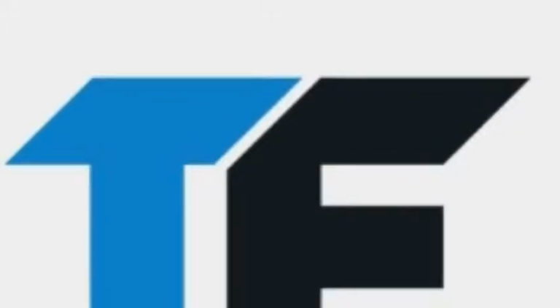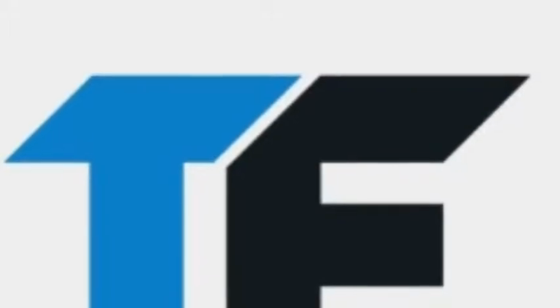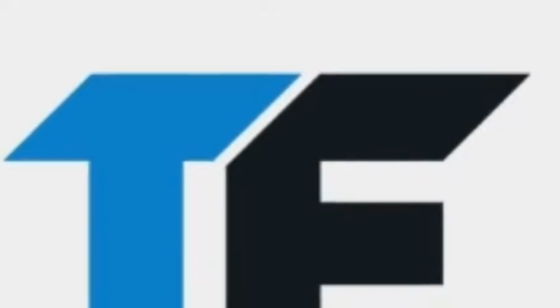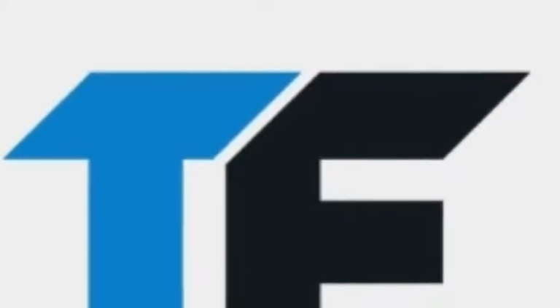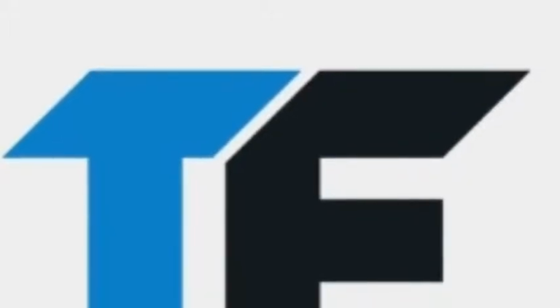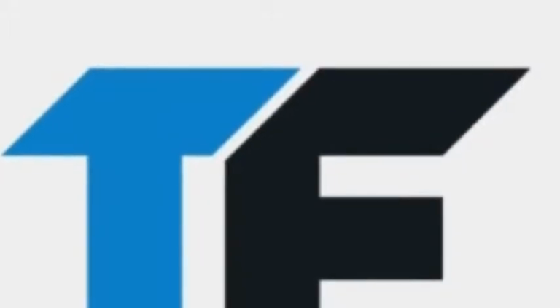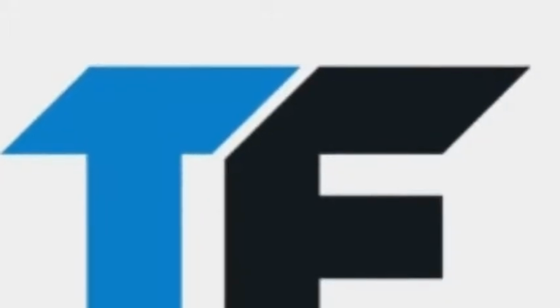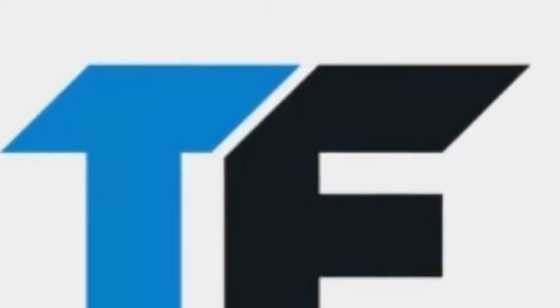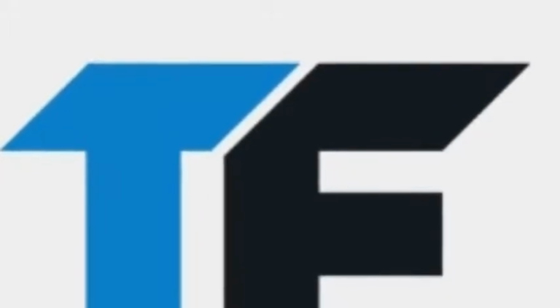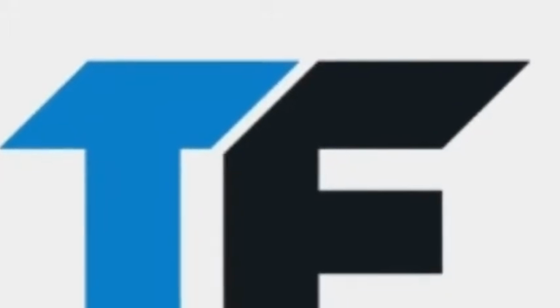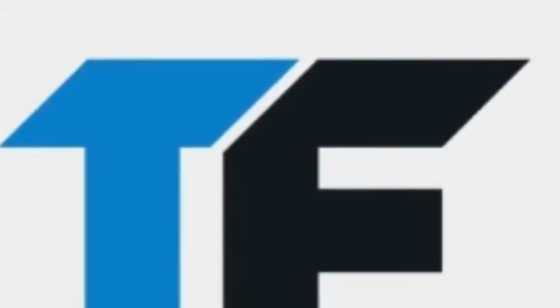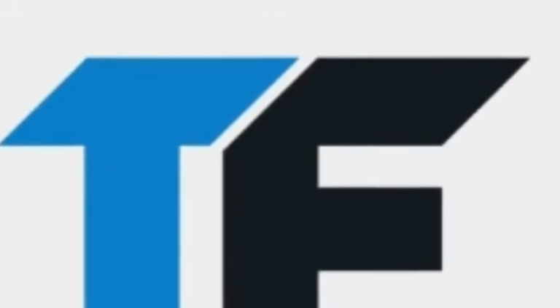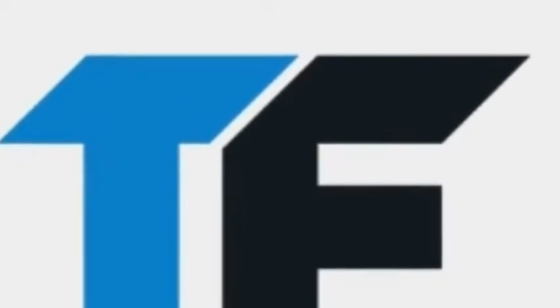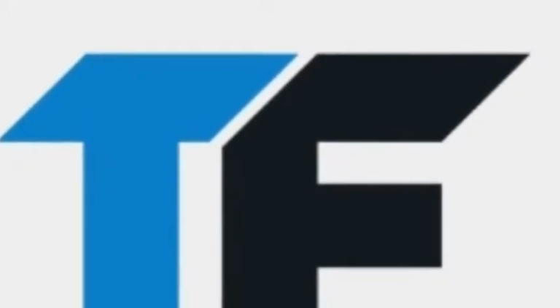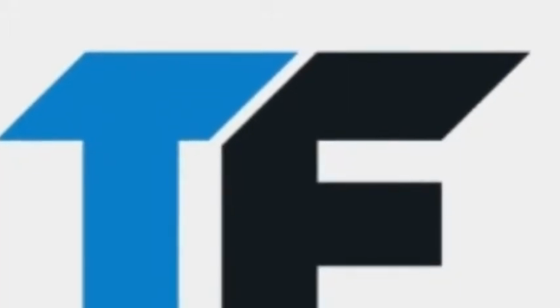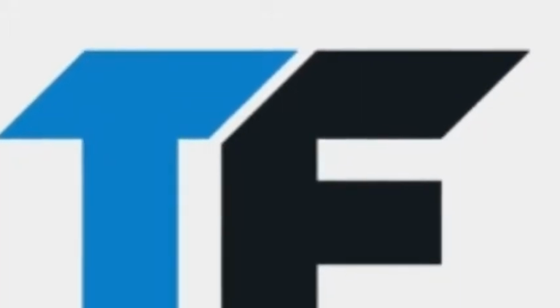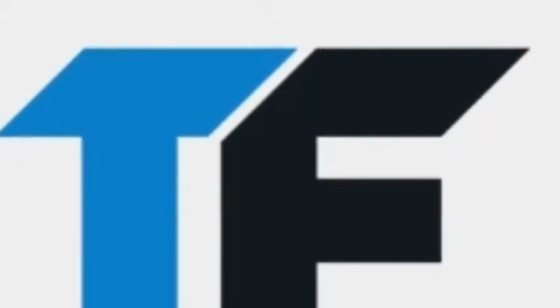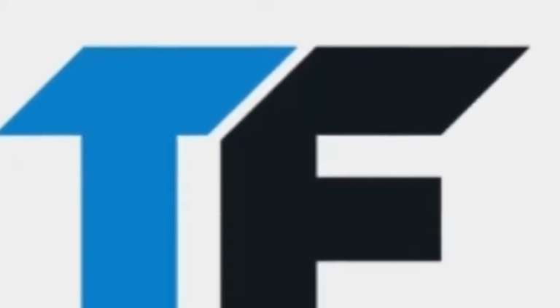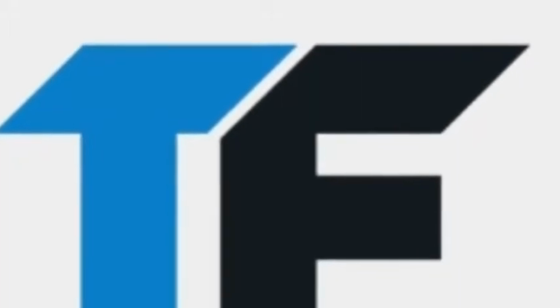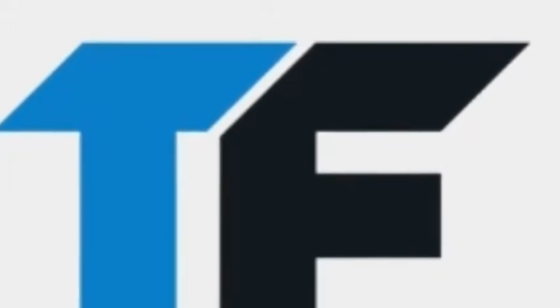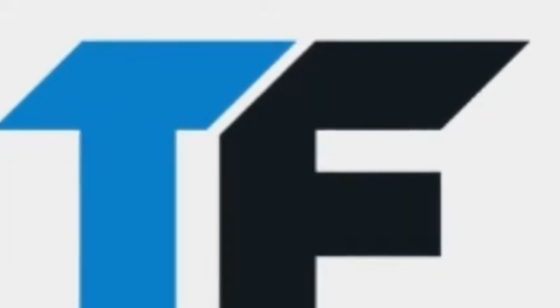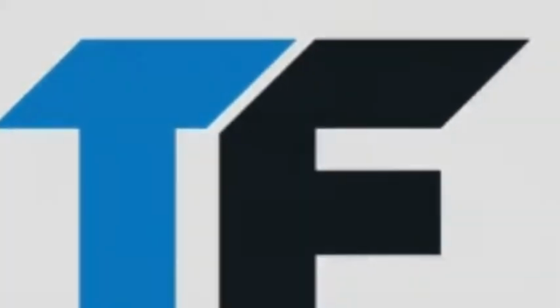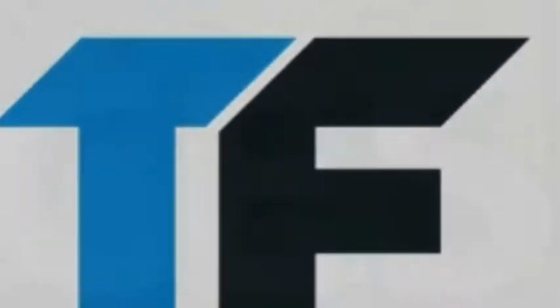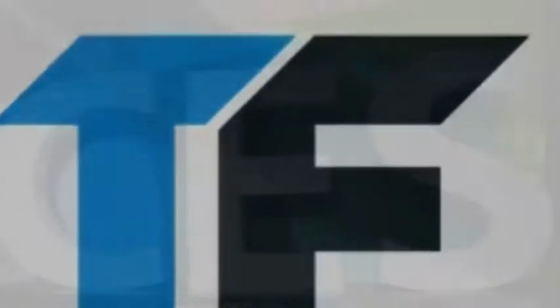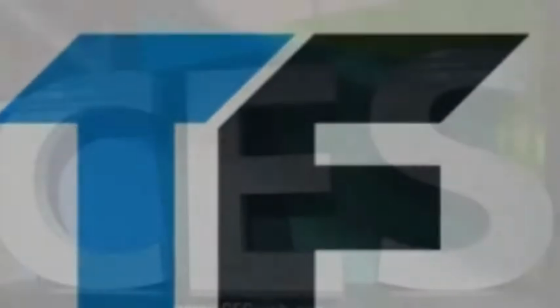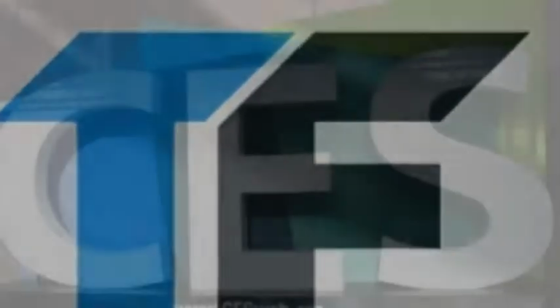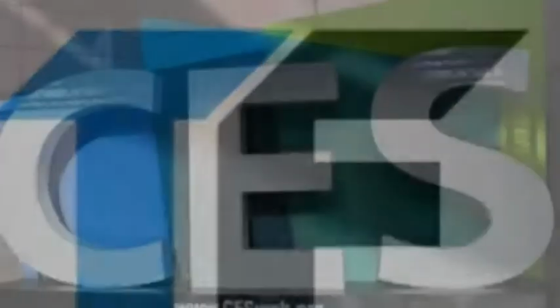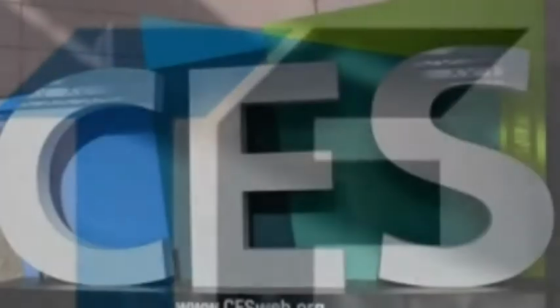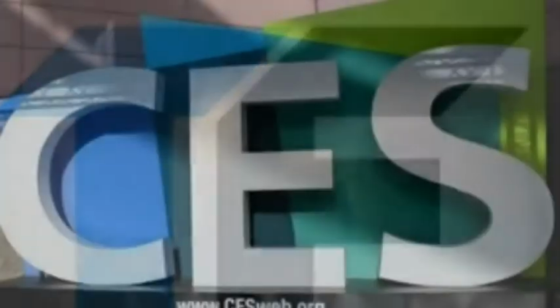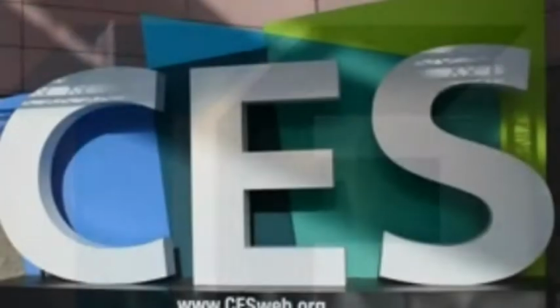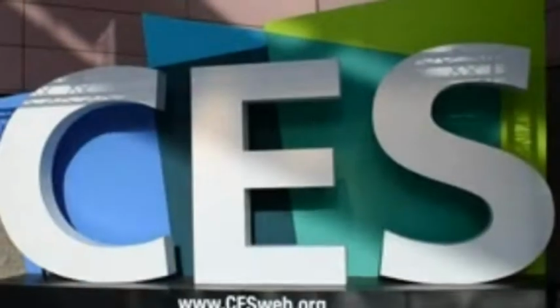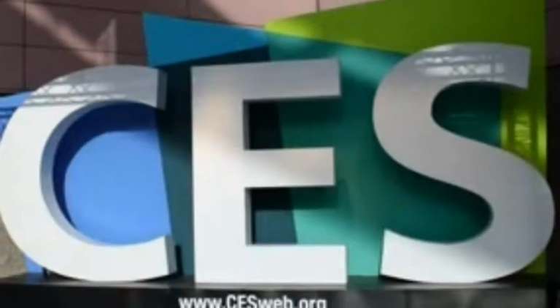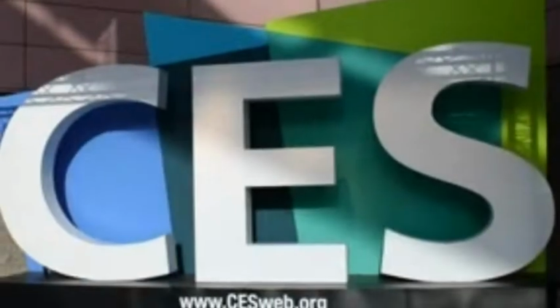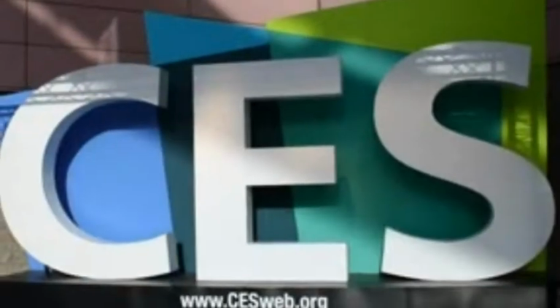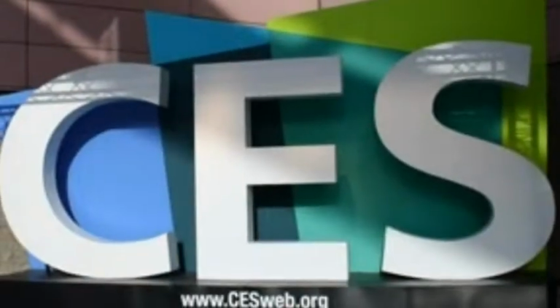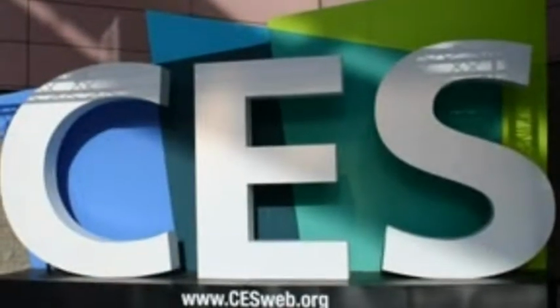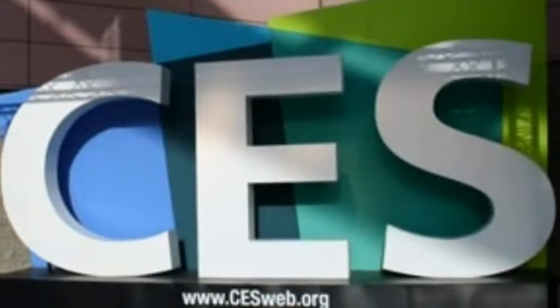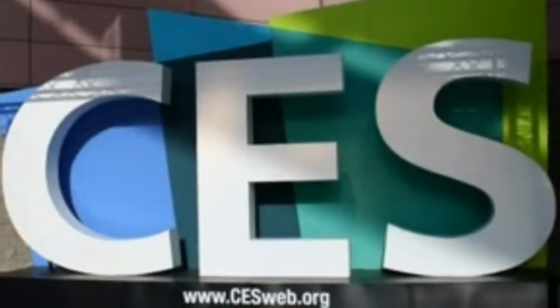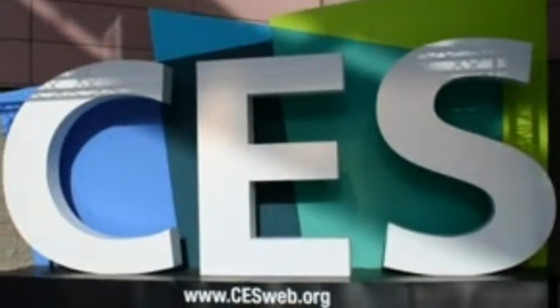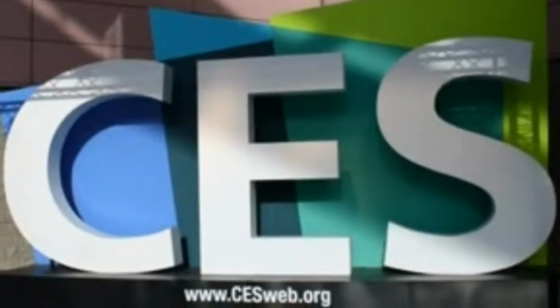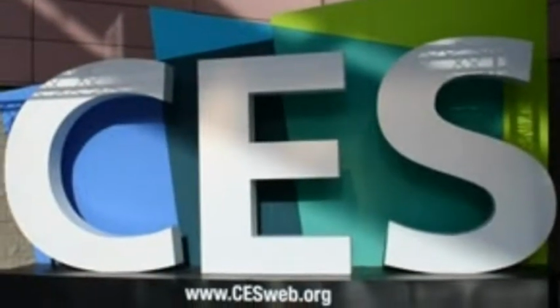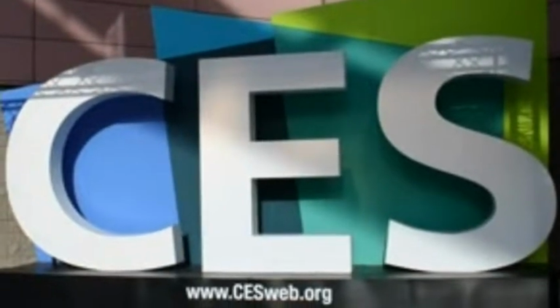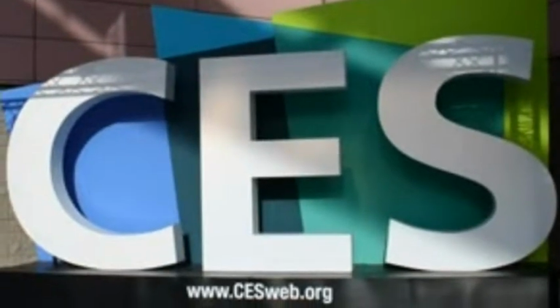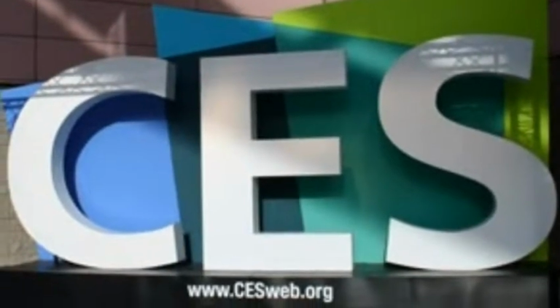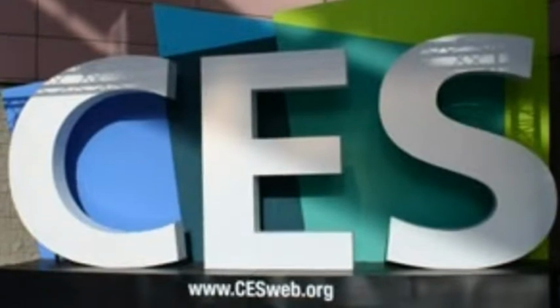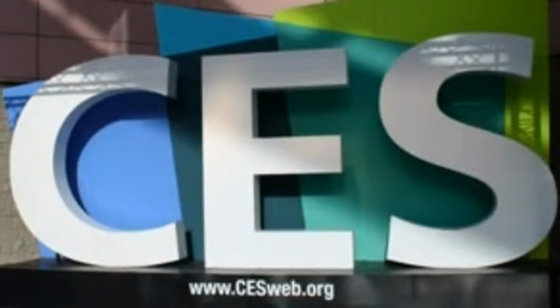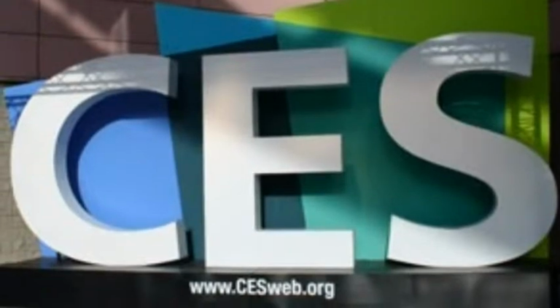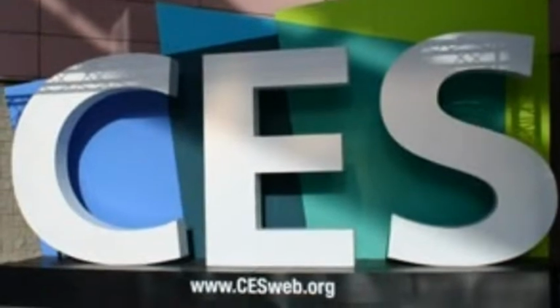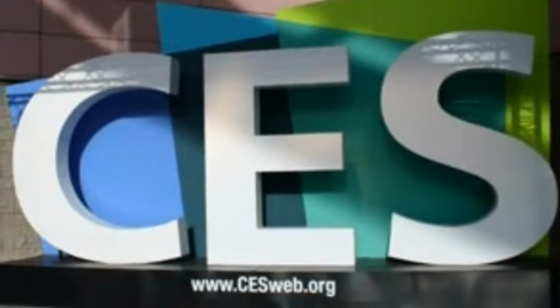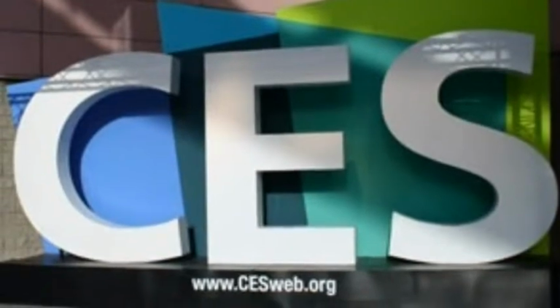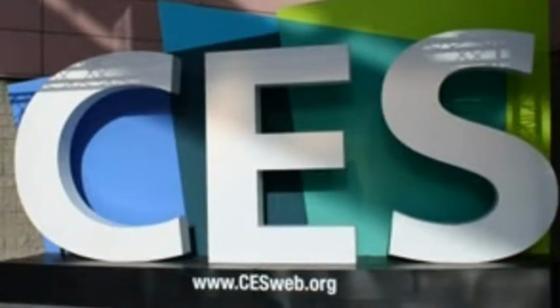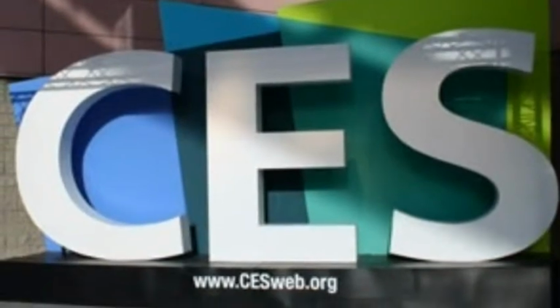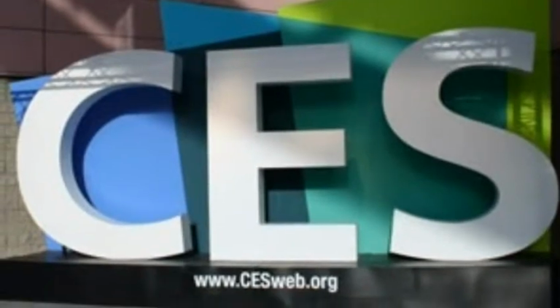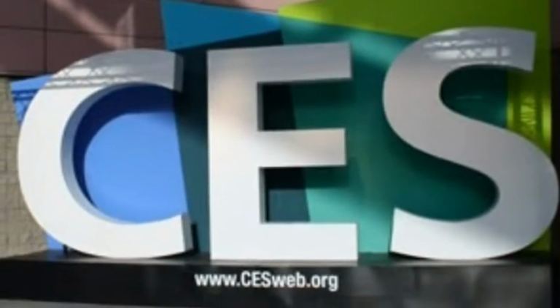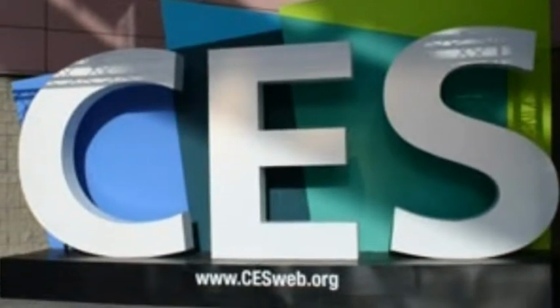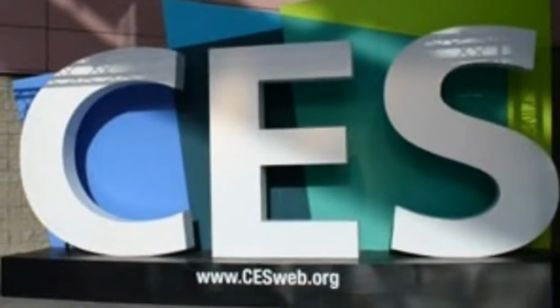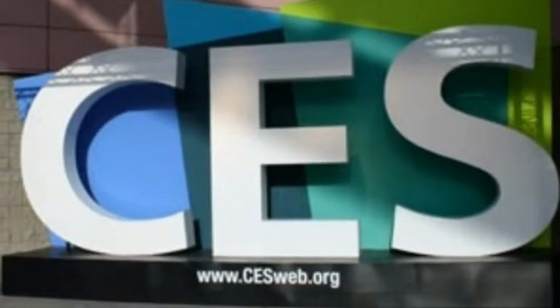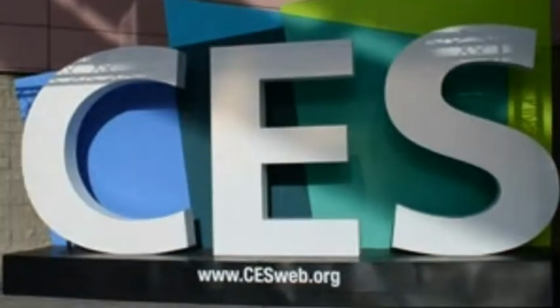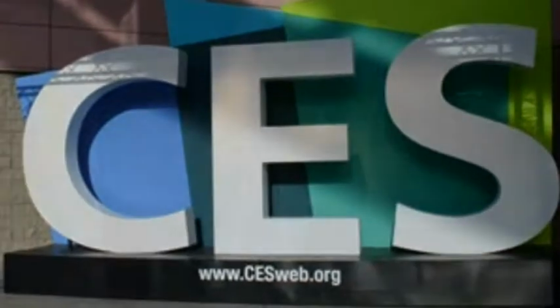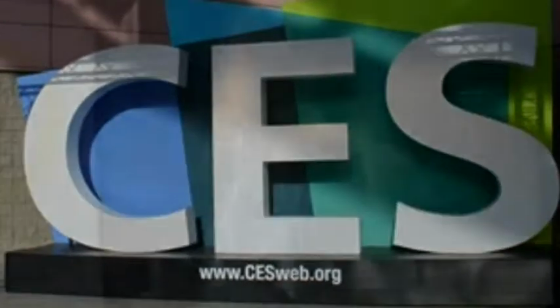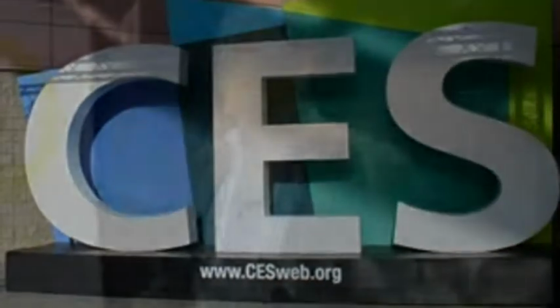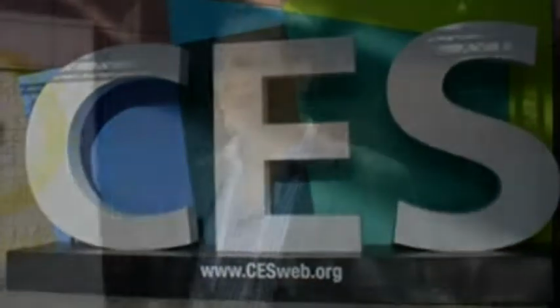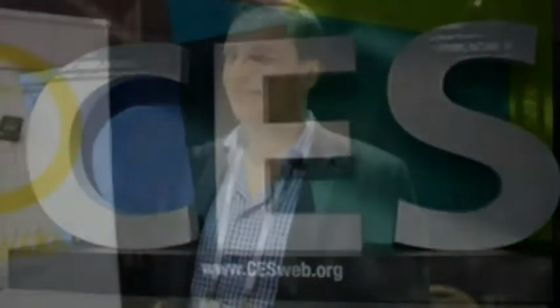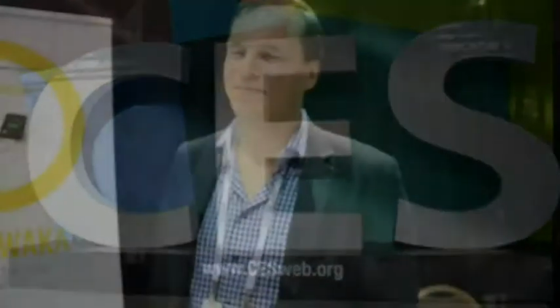Tomorrow's tech products today. CES video brought to you by Bounce It, now in the iTunes App Store.